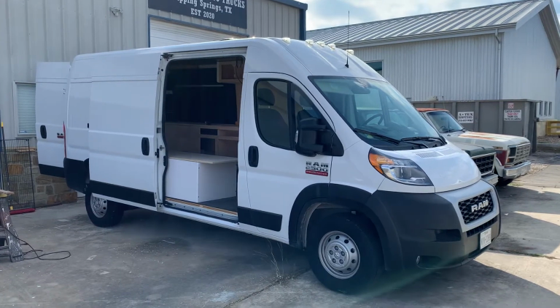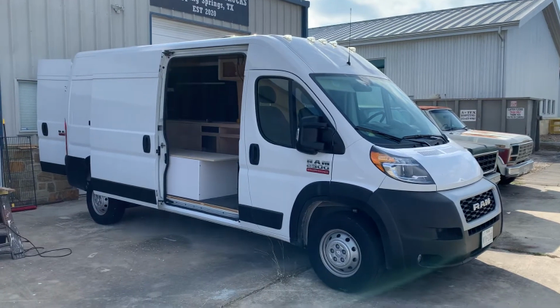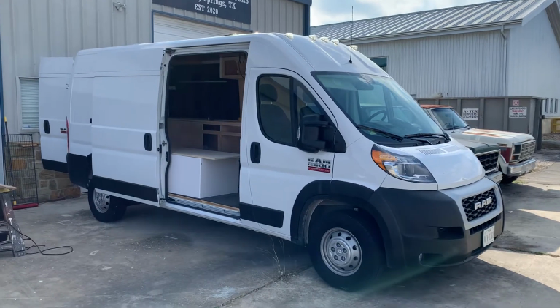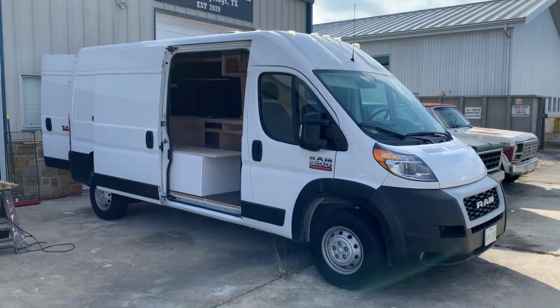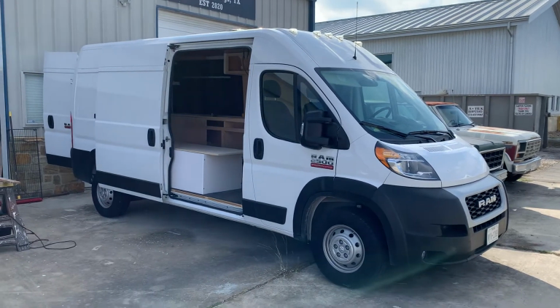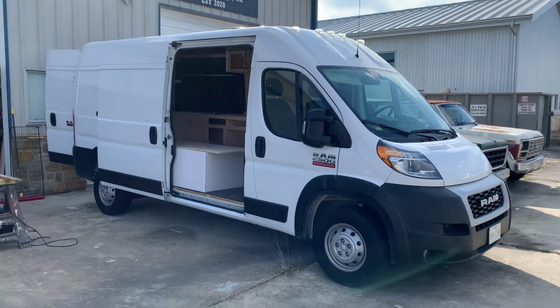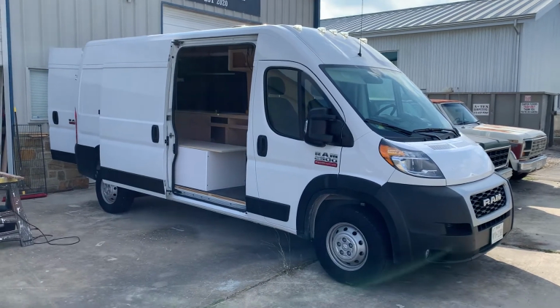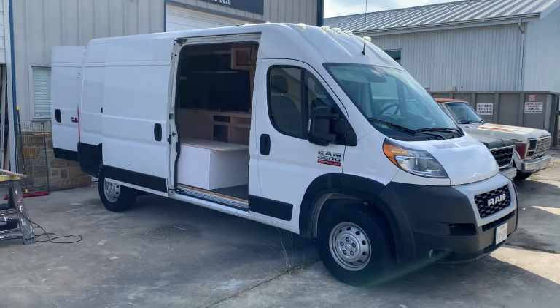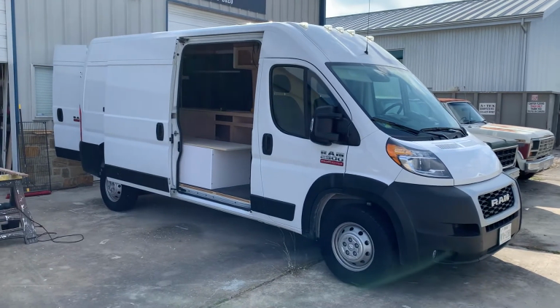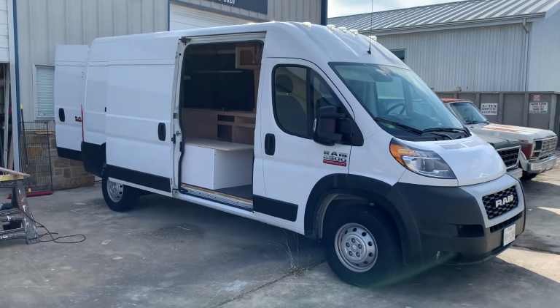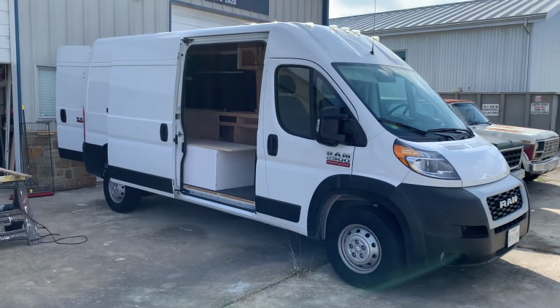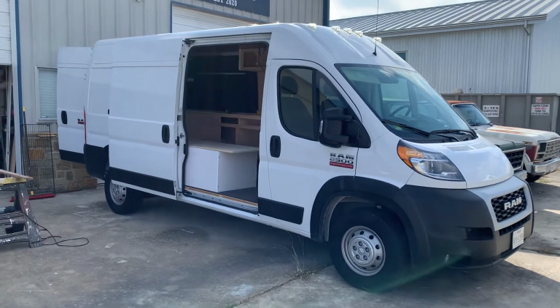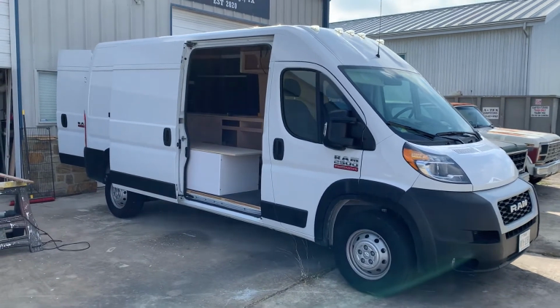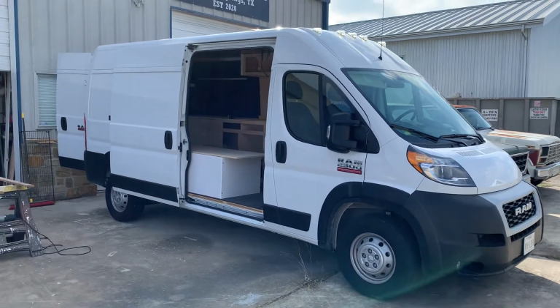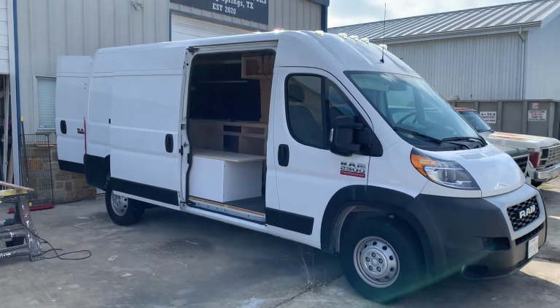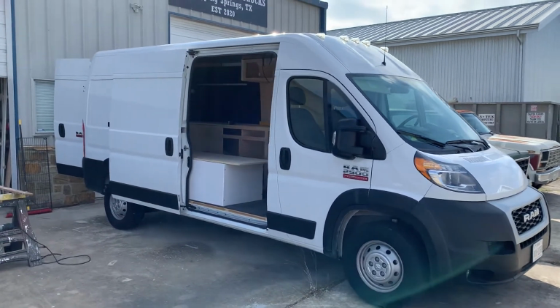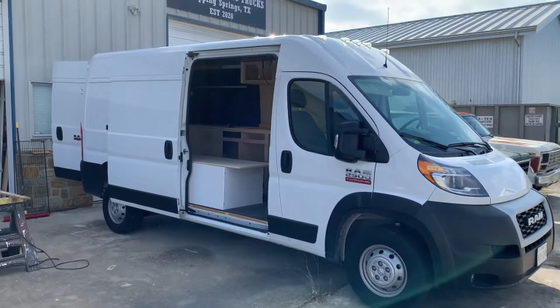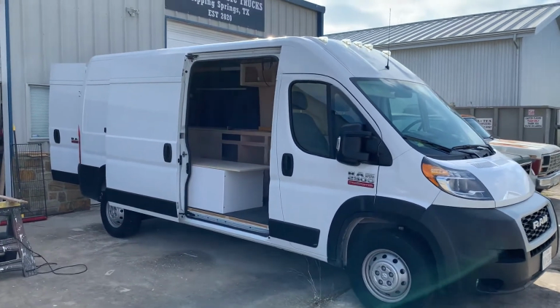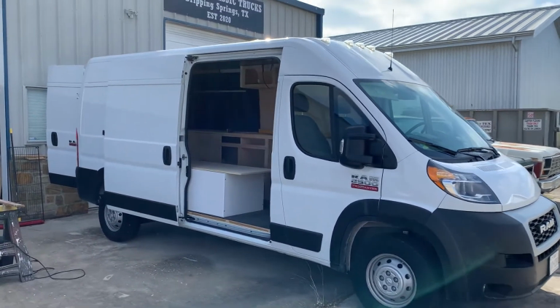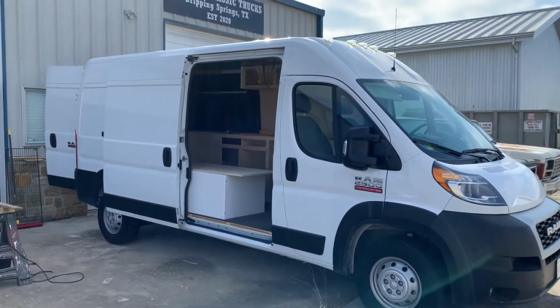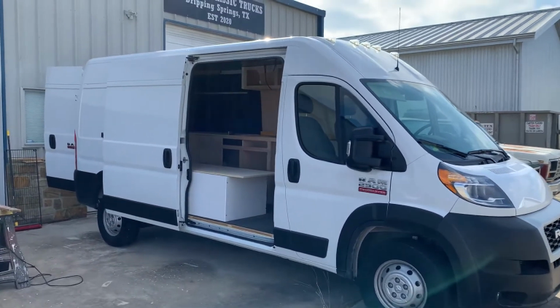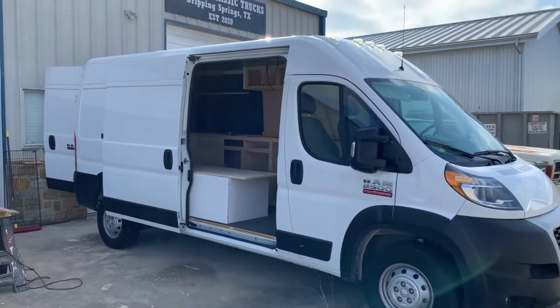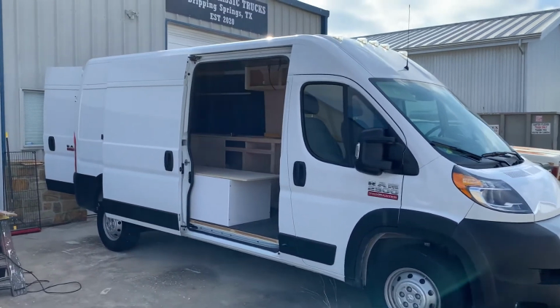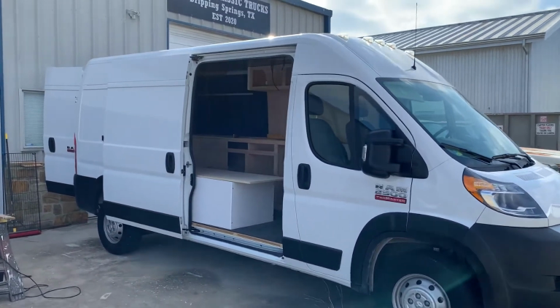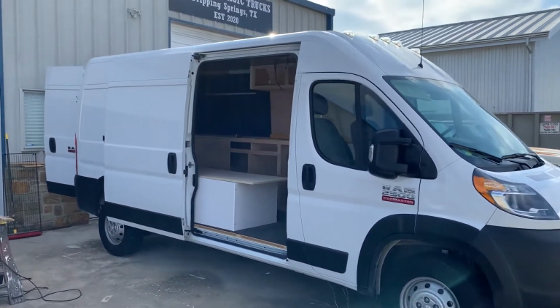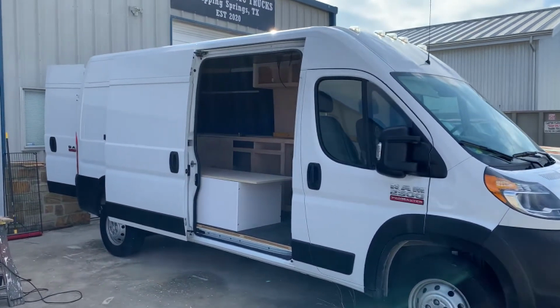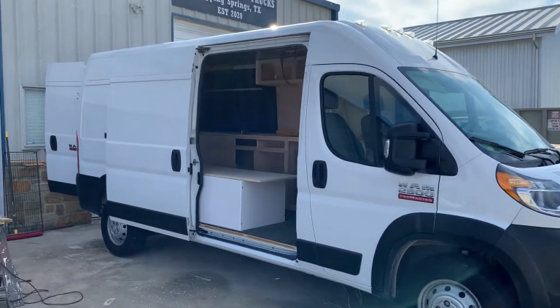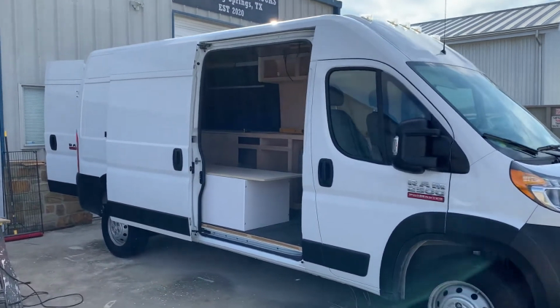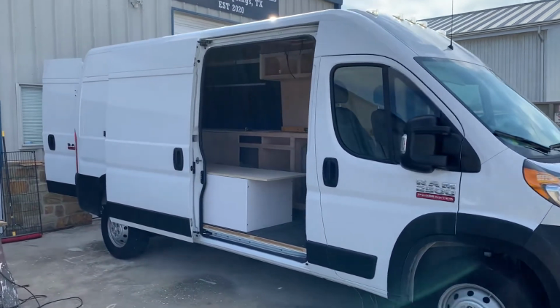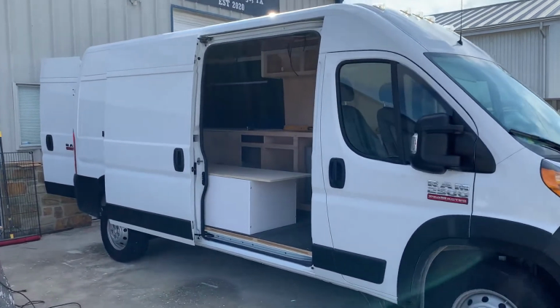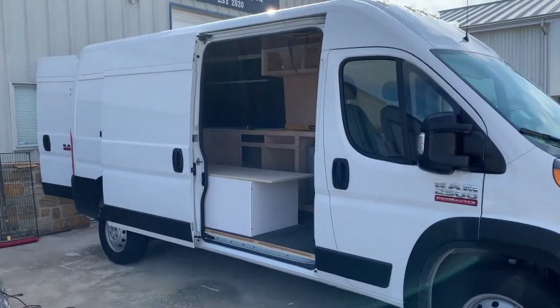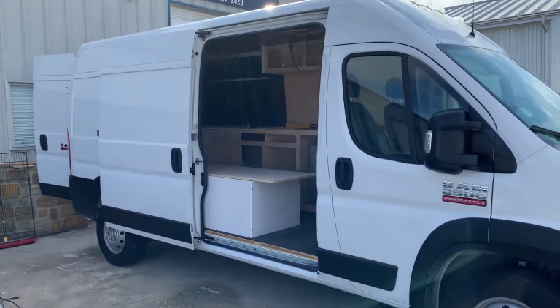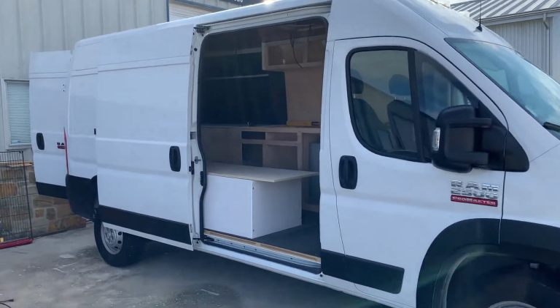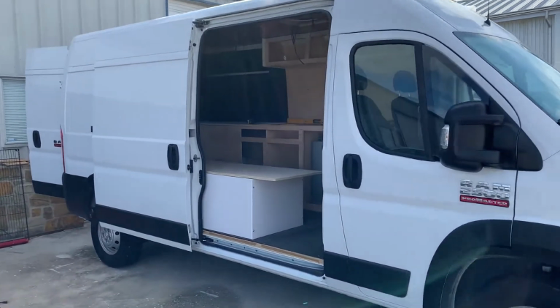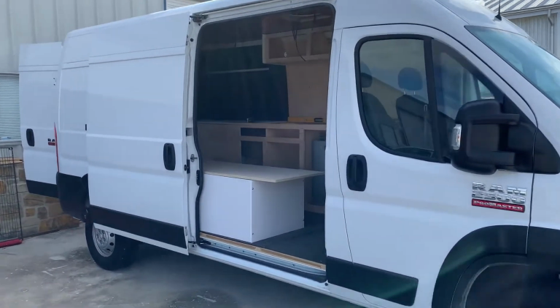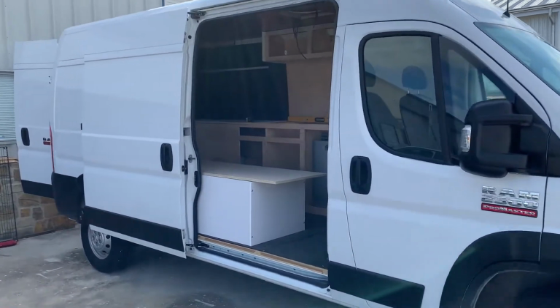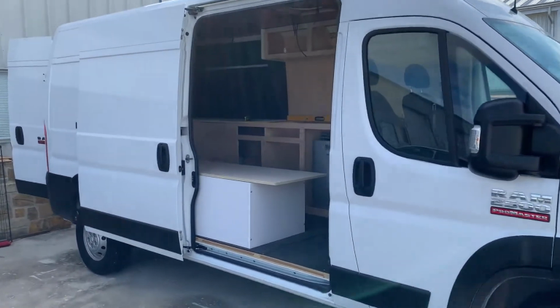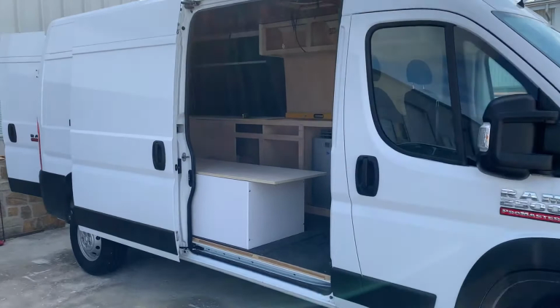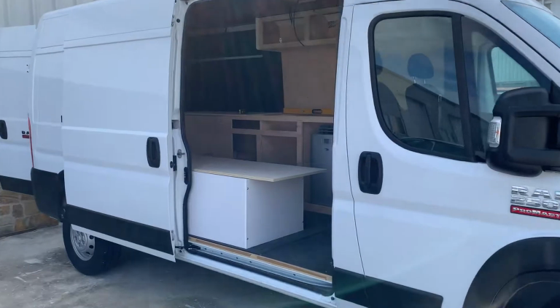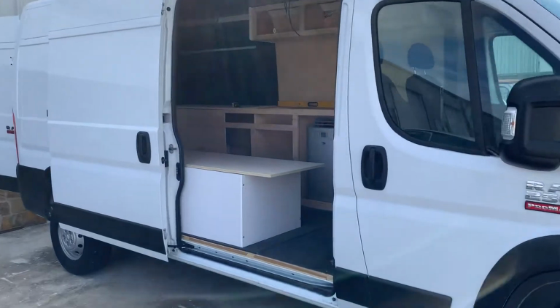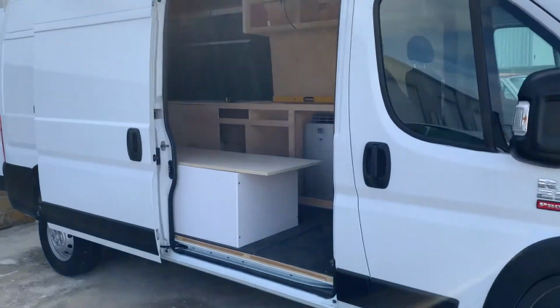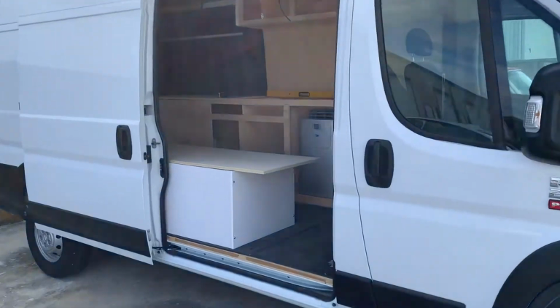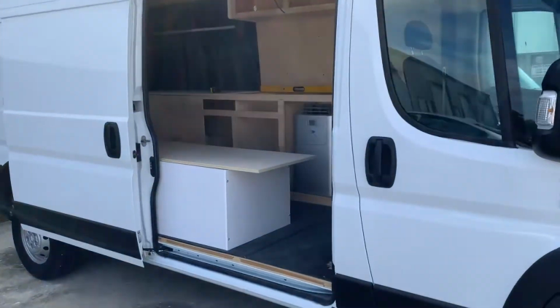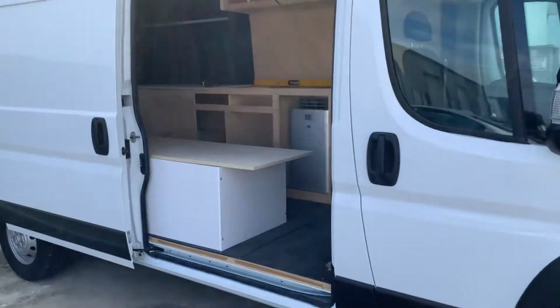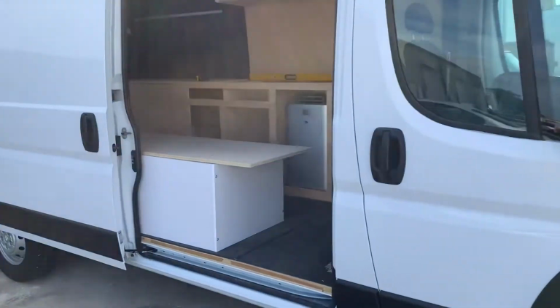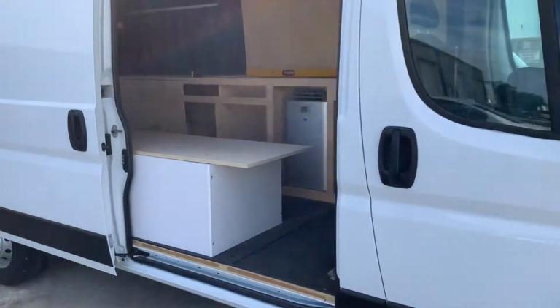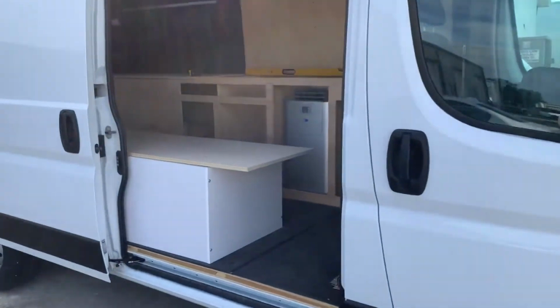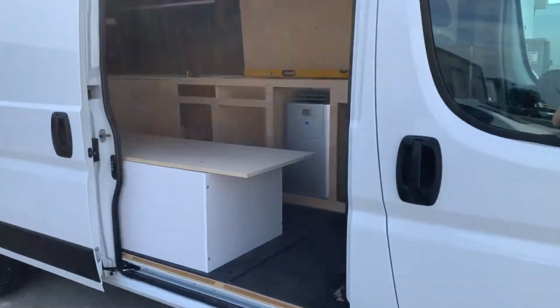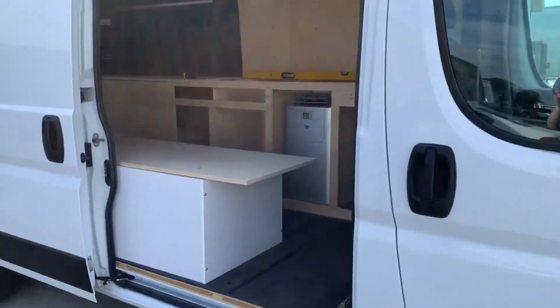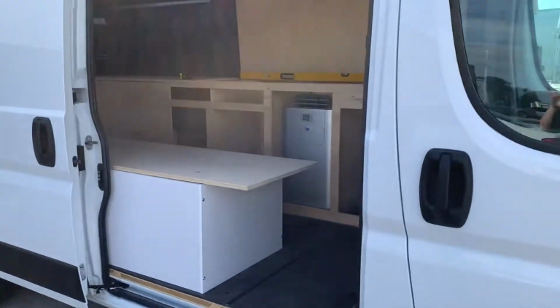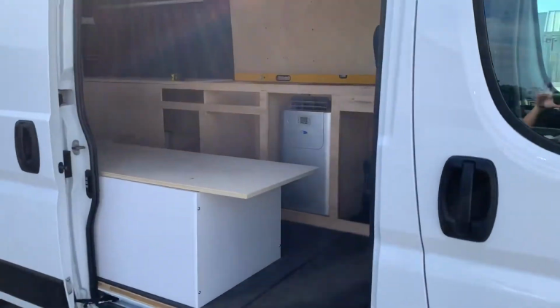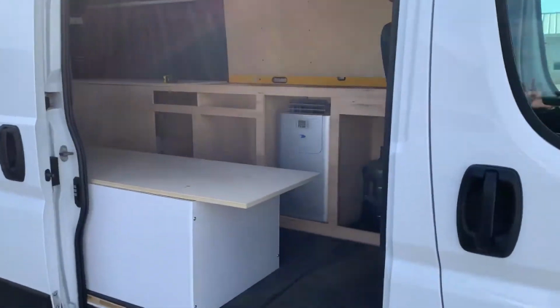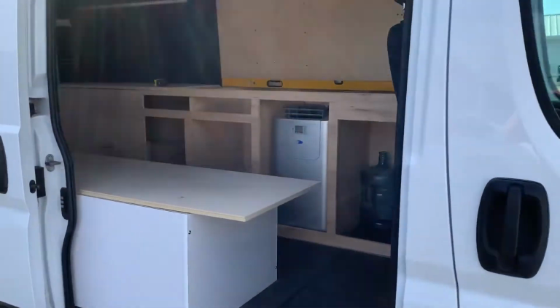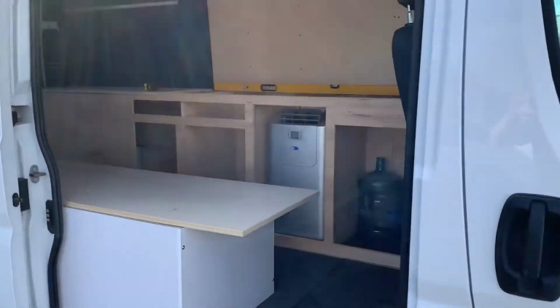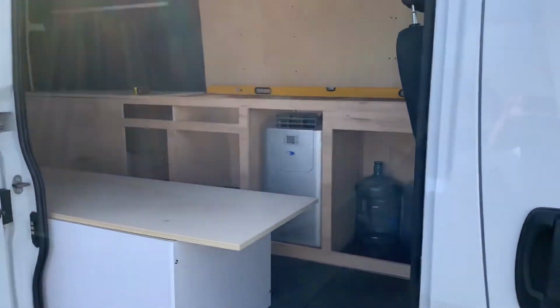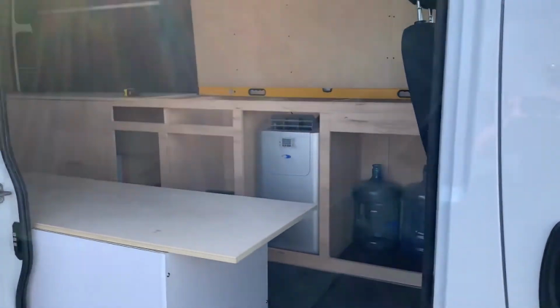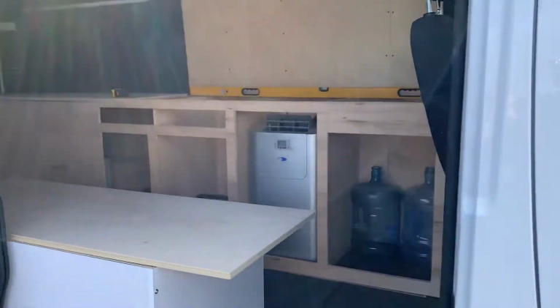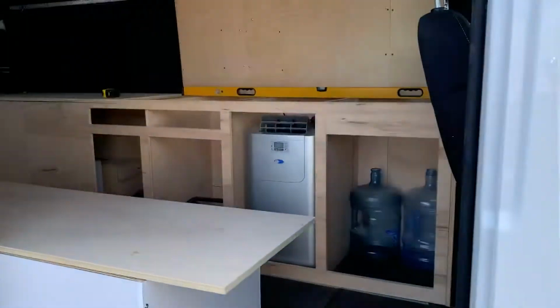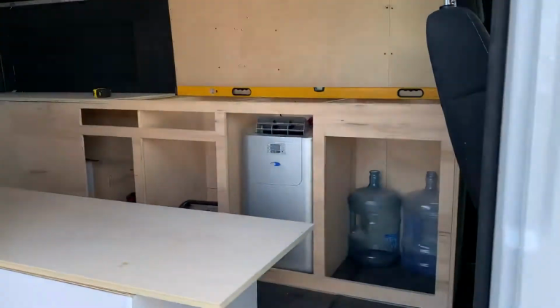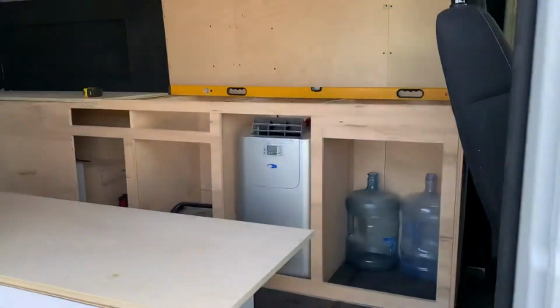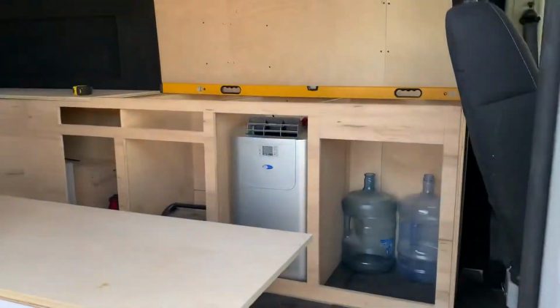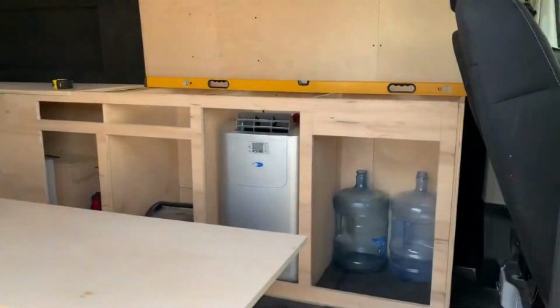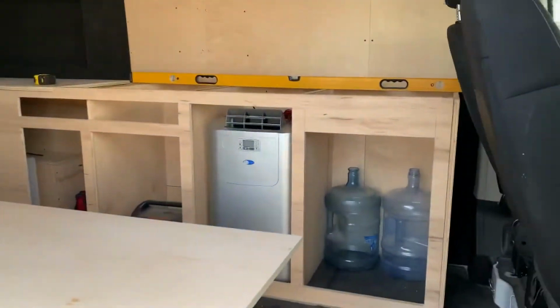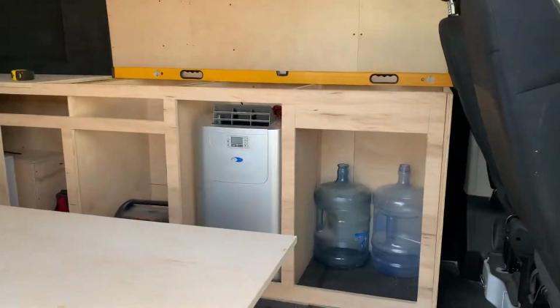Good morning friends! We are here at the Van Attic shop for another update, and this time we got a lot of updates.